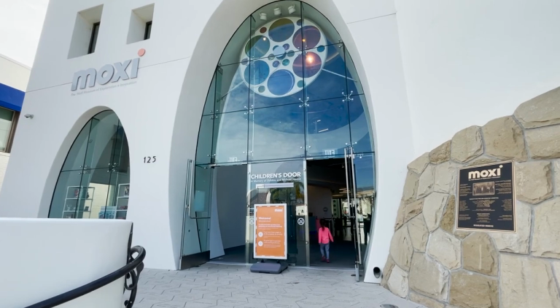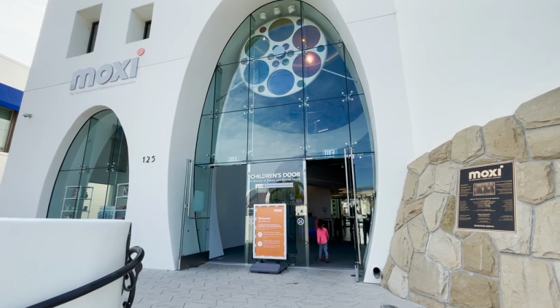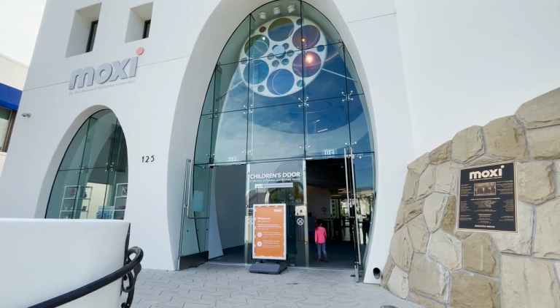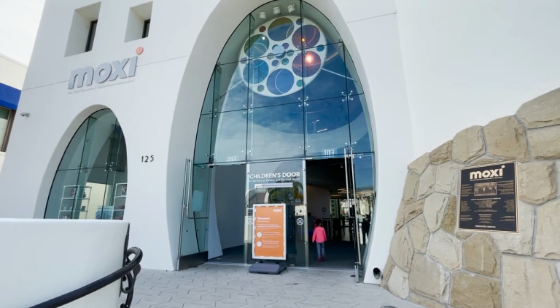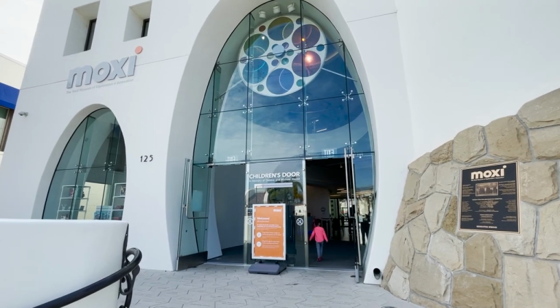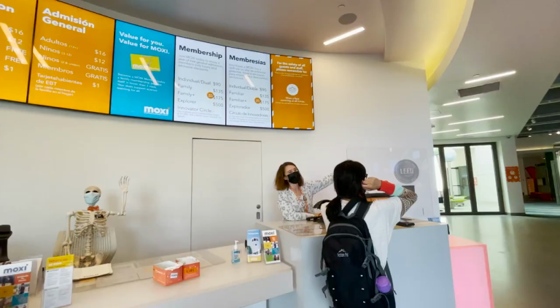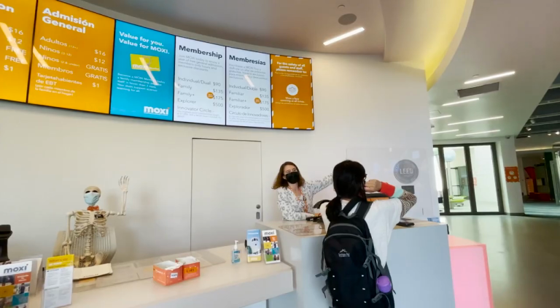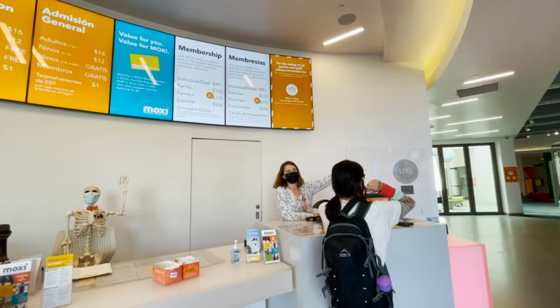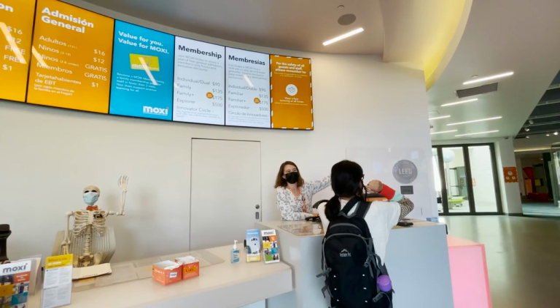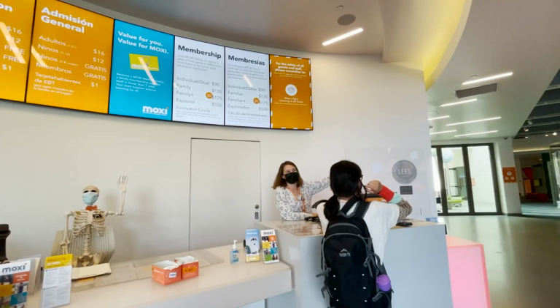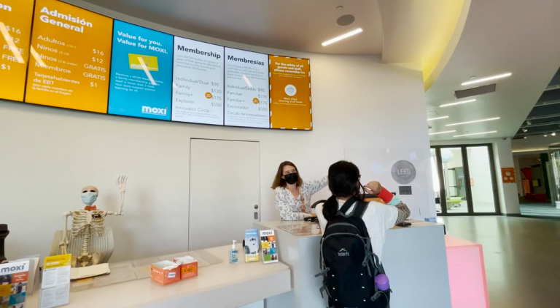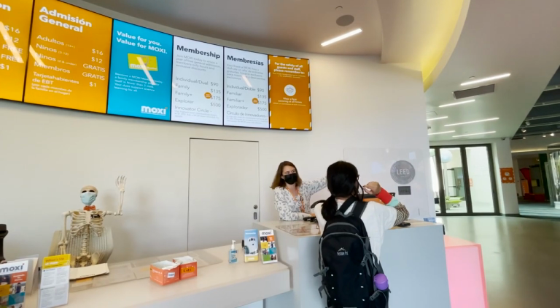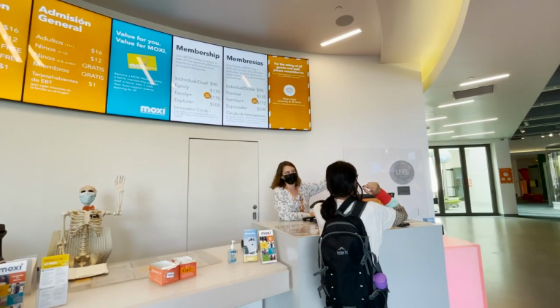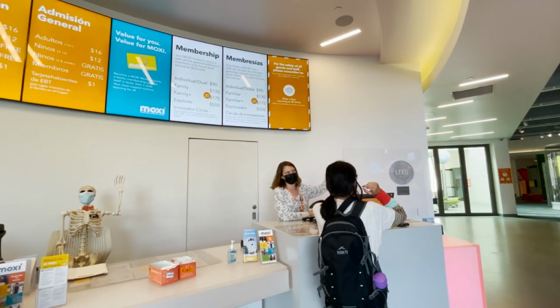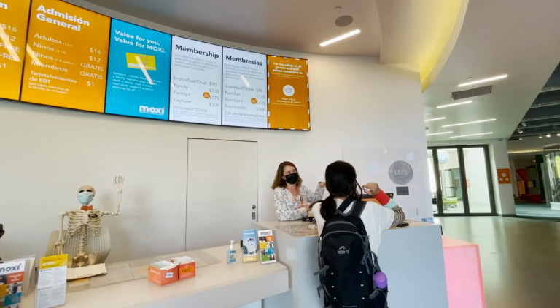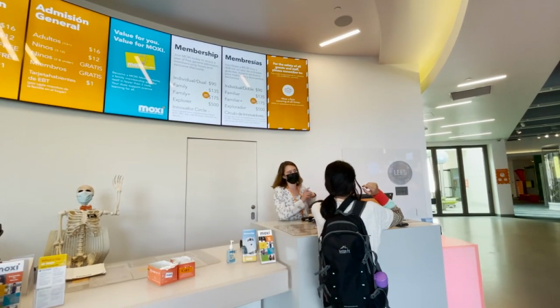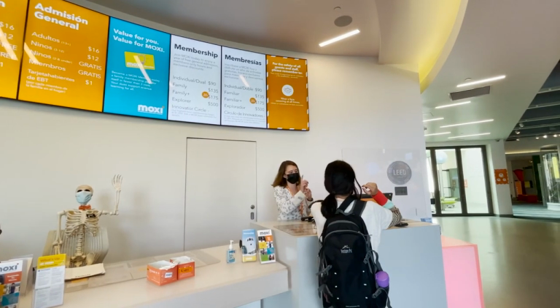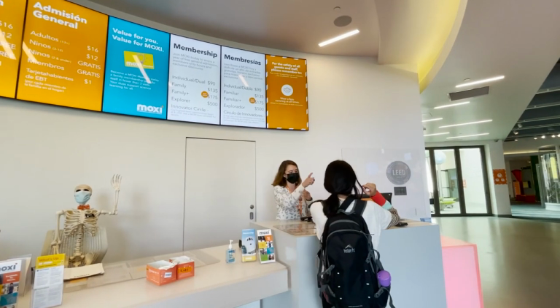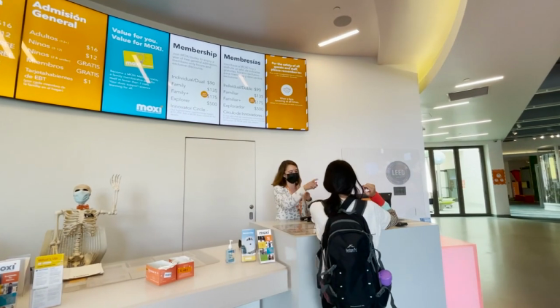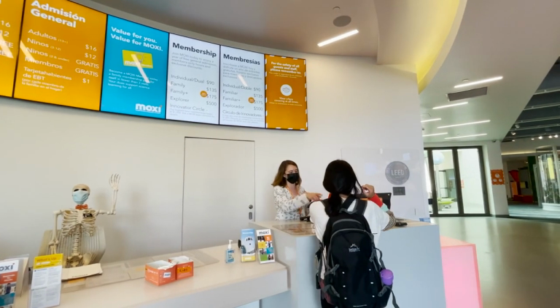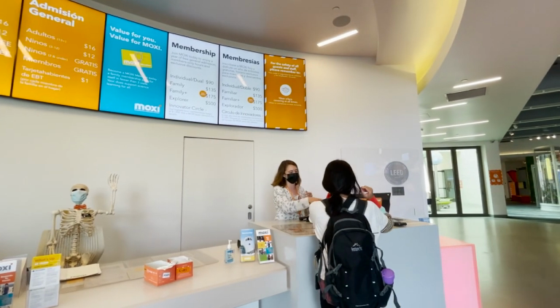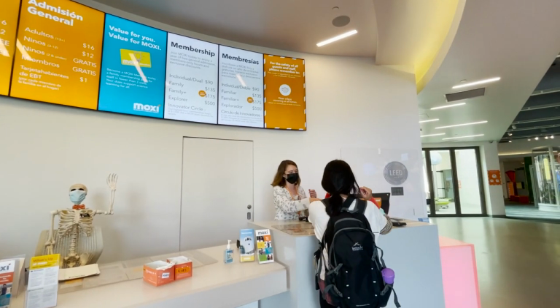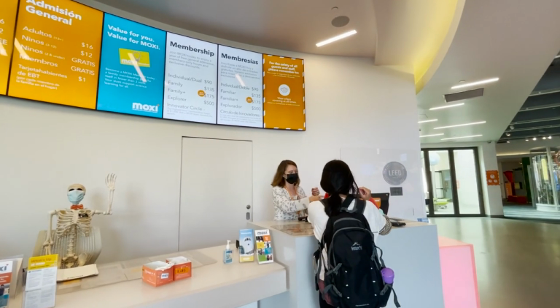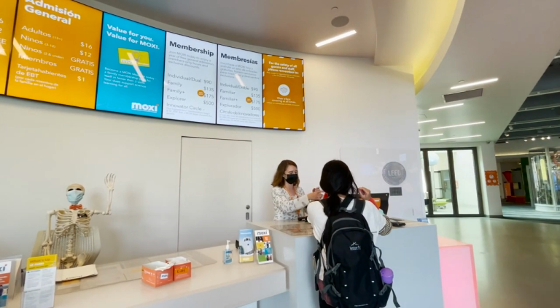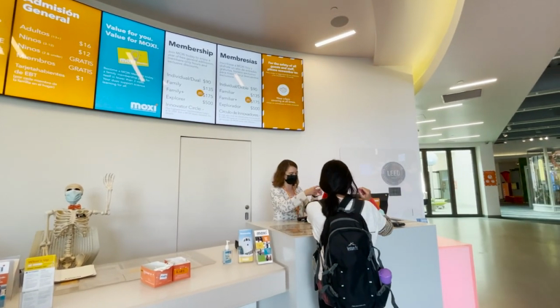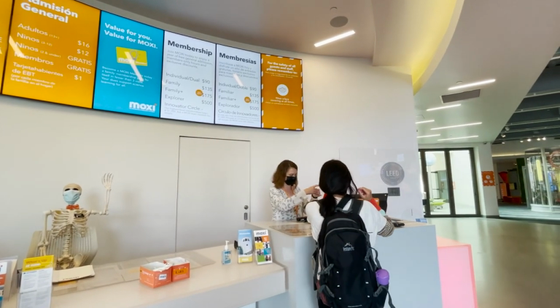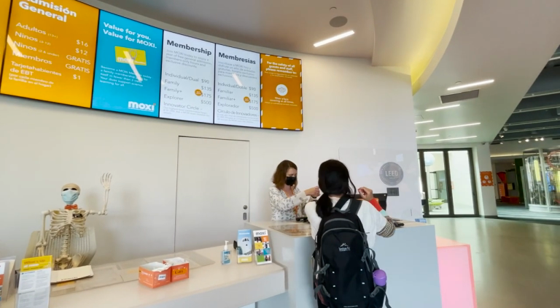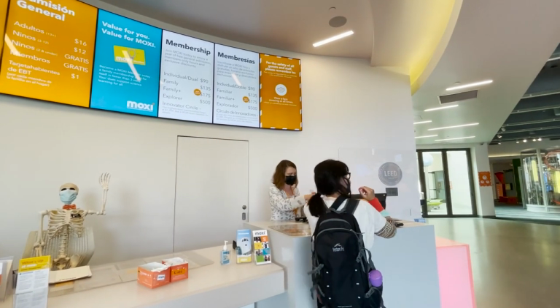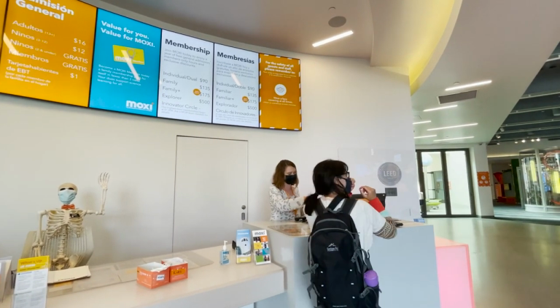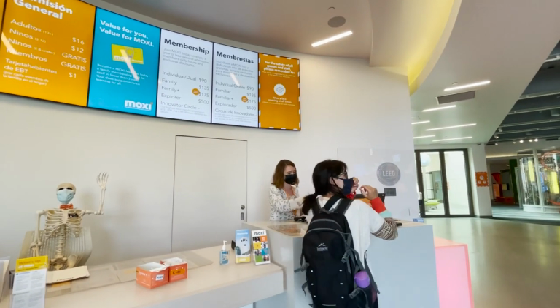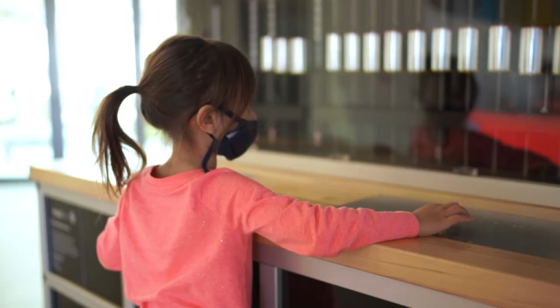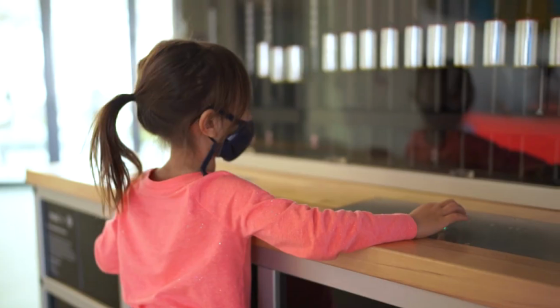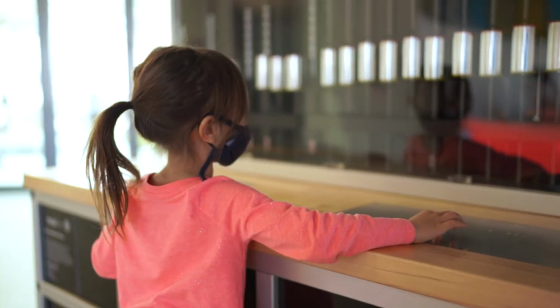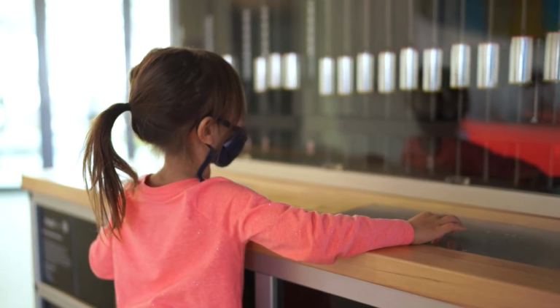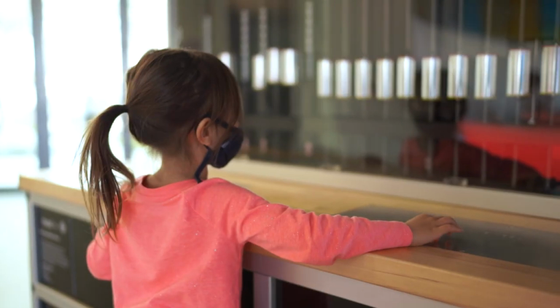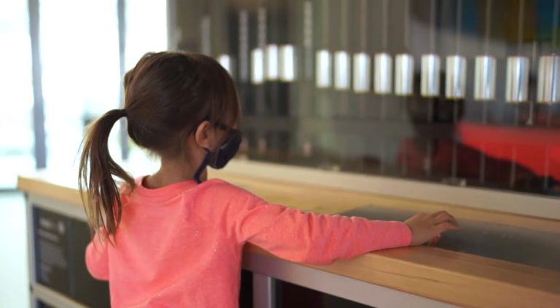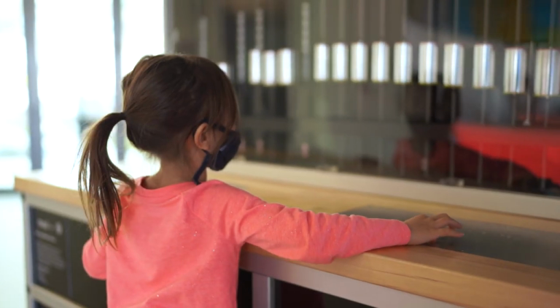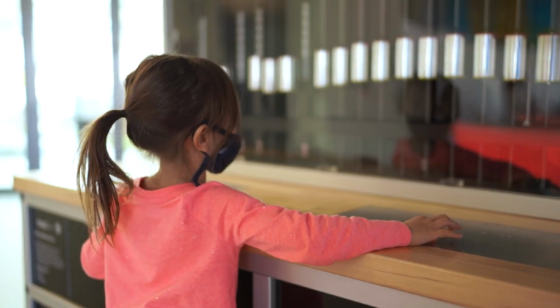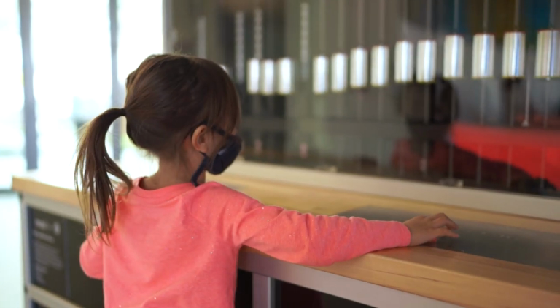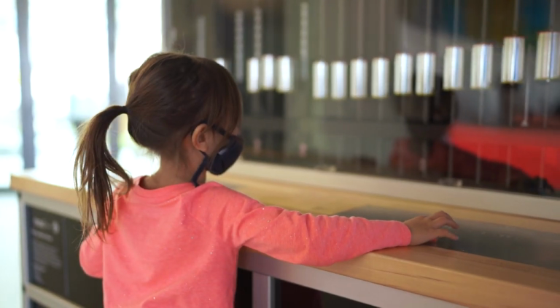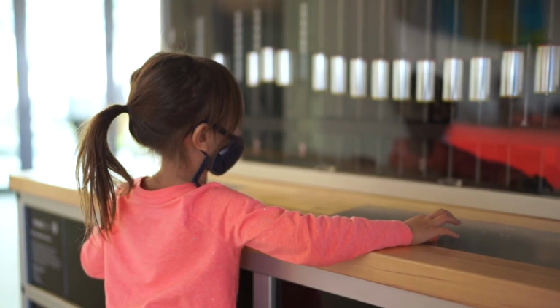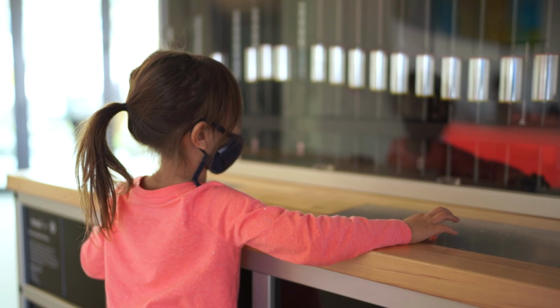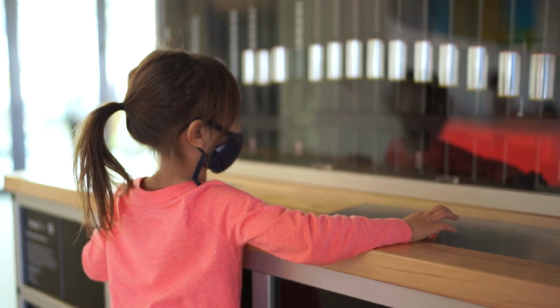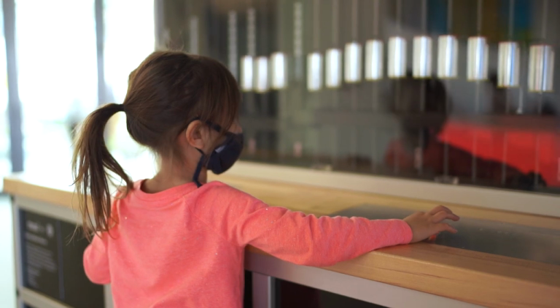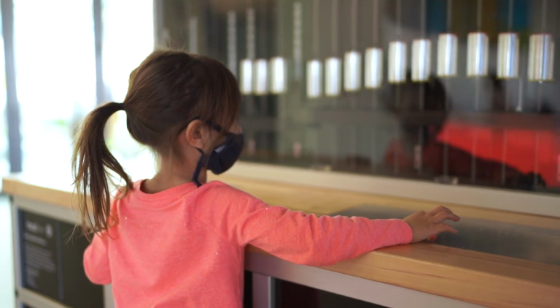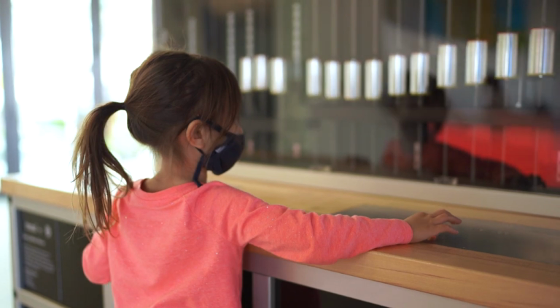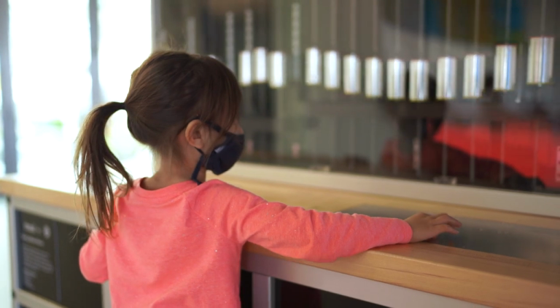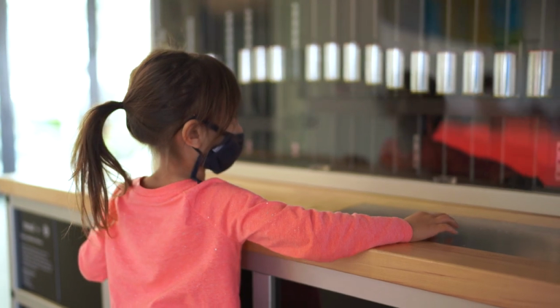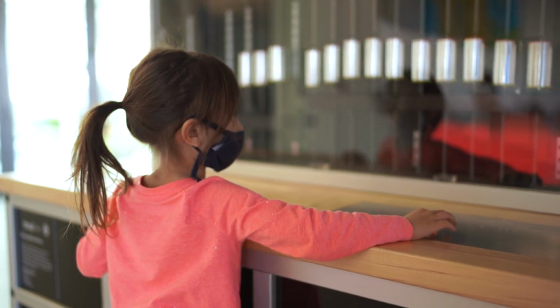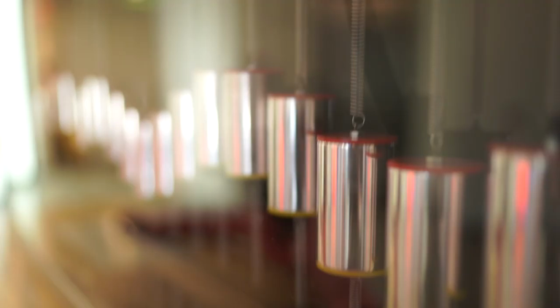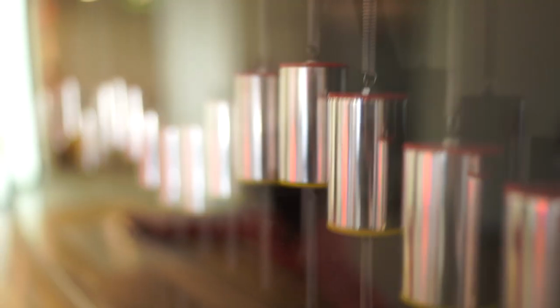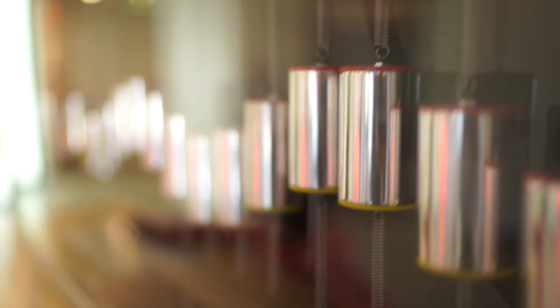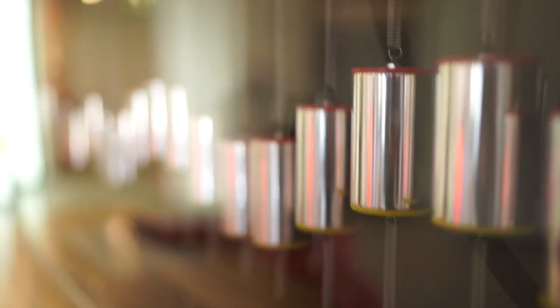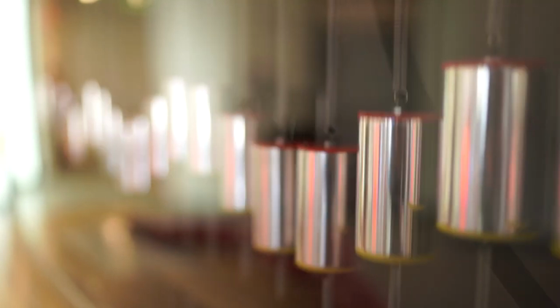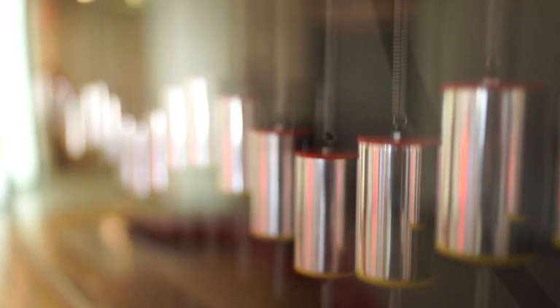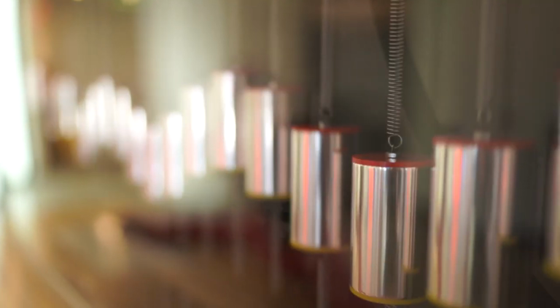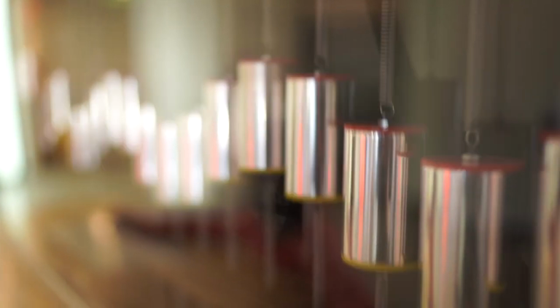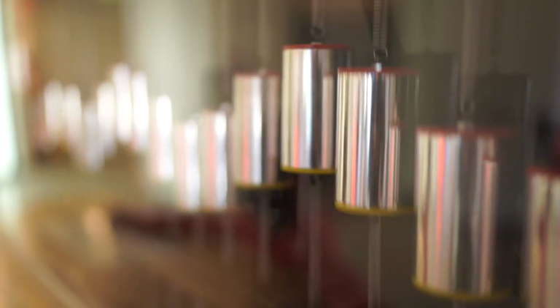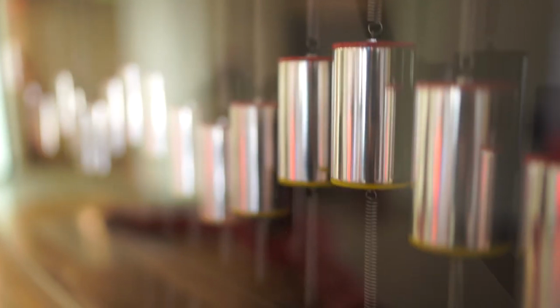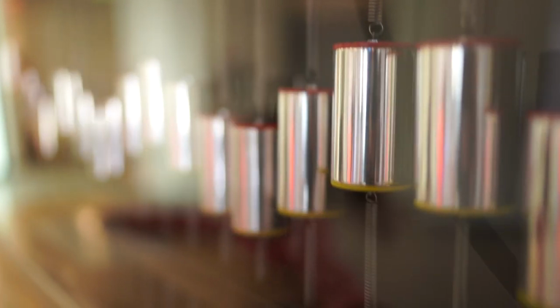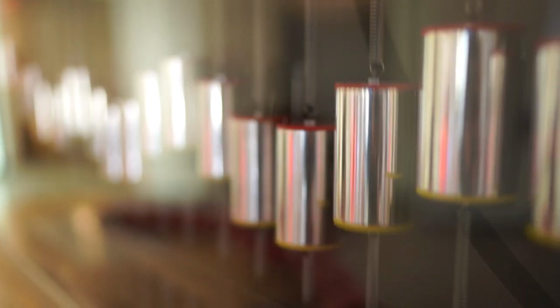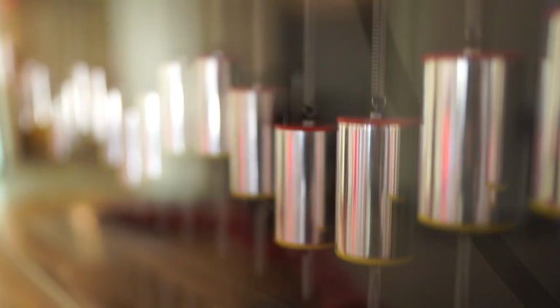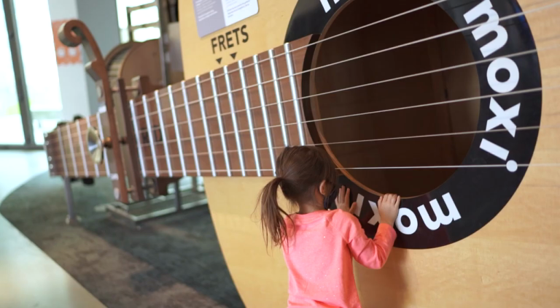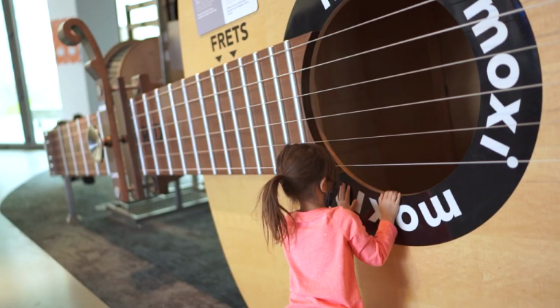With a focus on science and creativity, Moxie's unique stations come in all sizes. Big or small, every activity in there is well thought out.